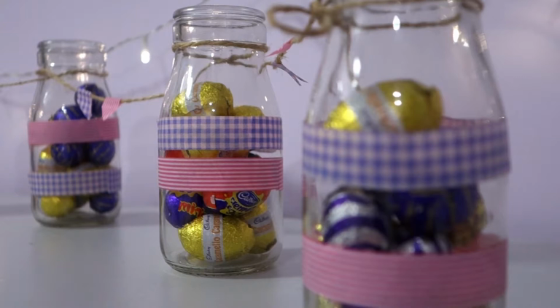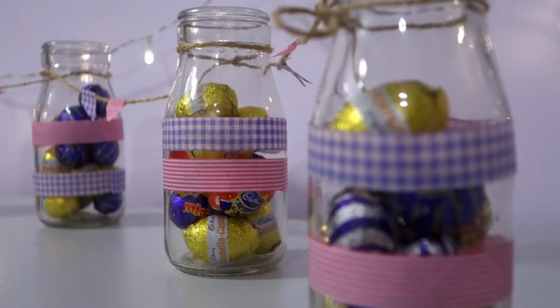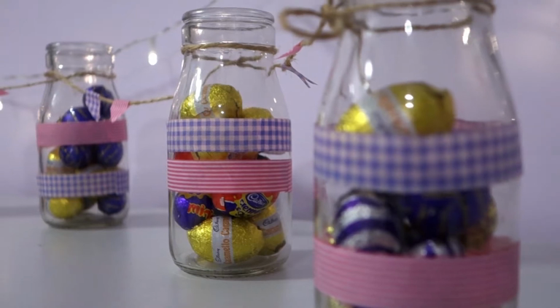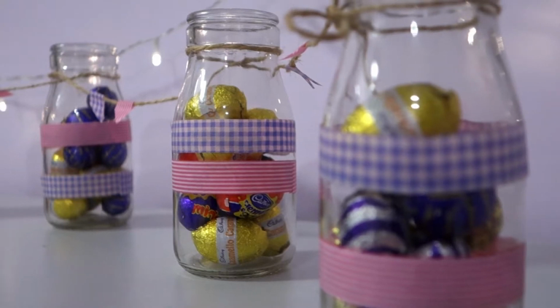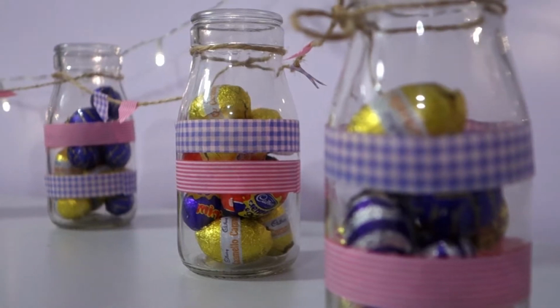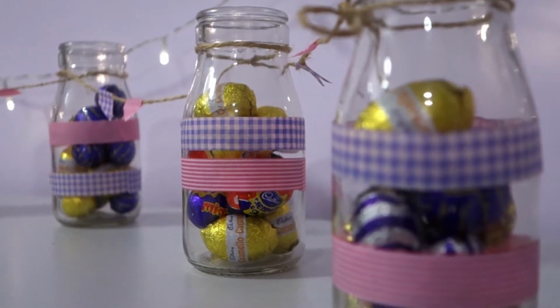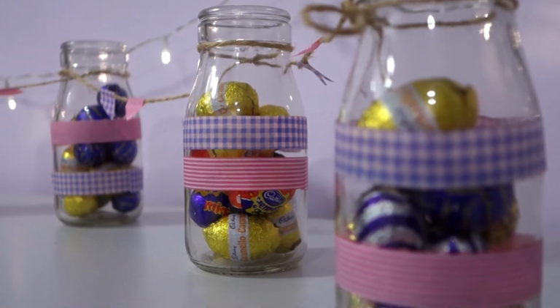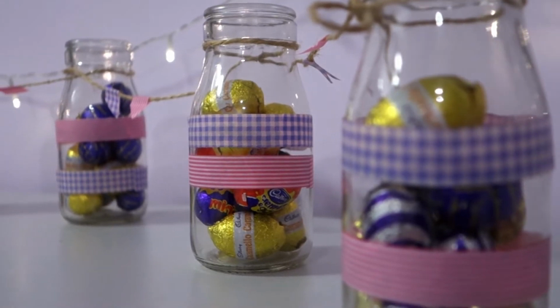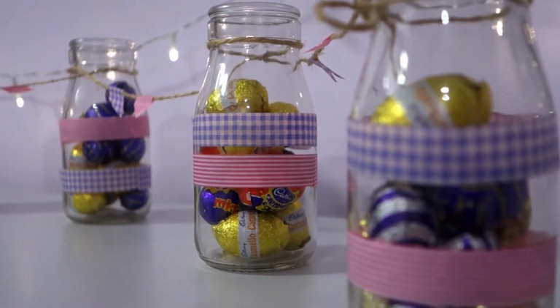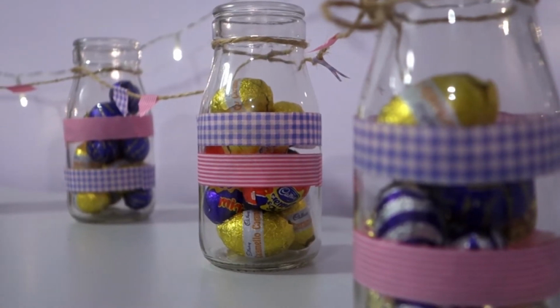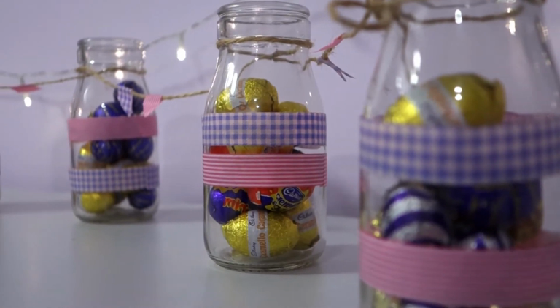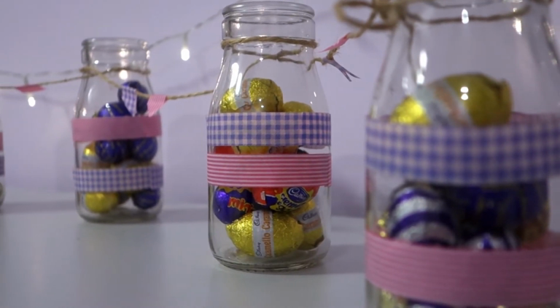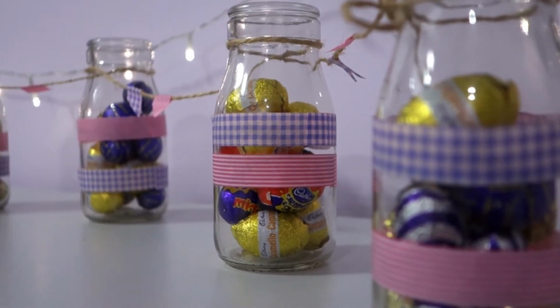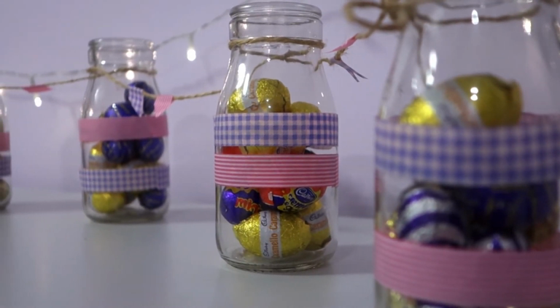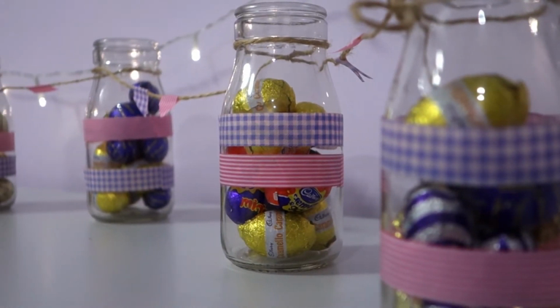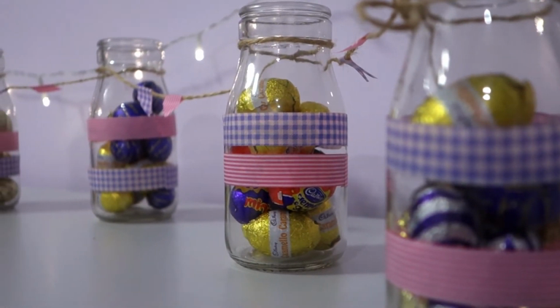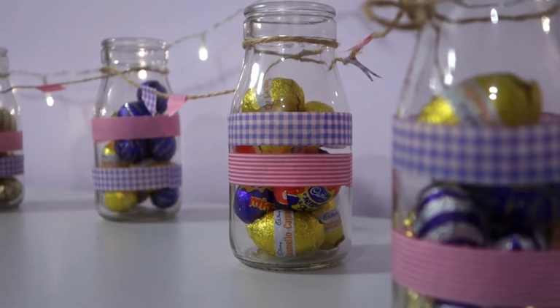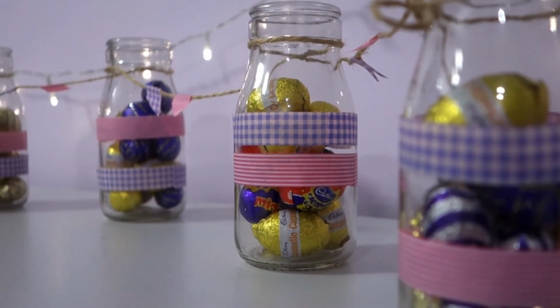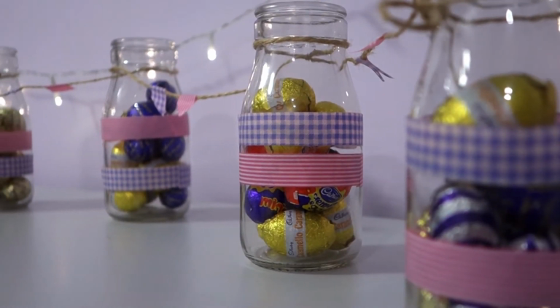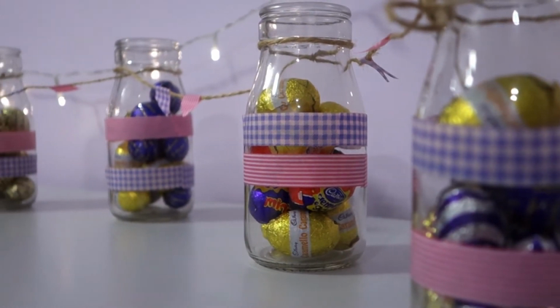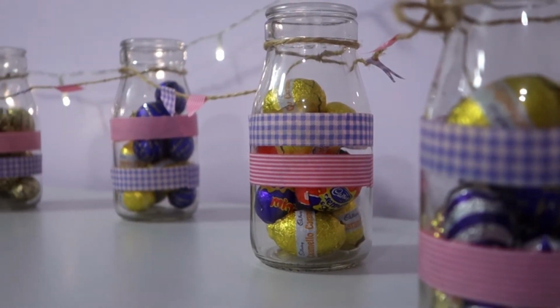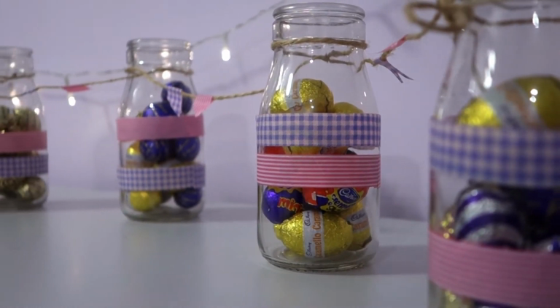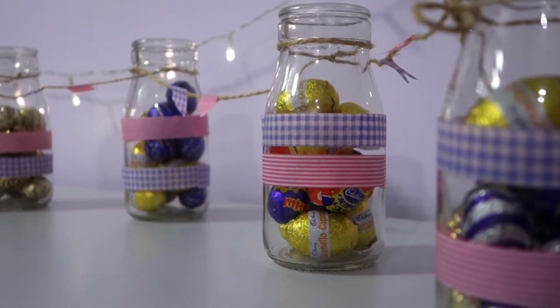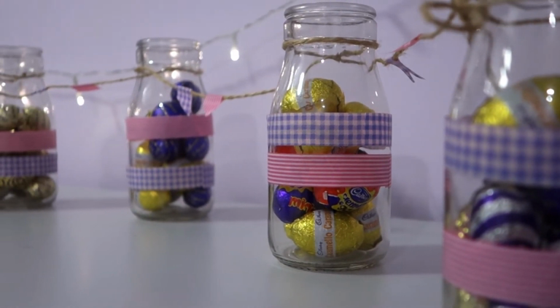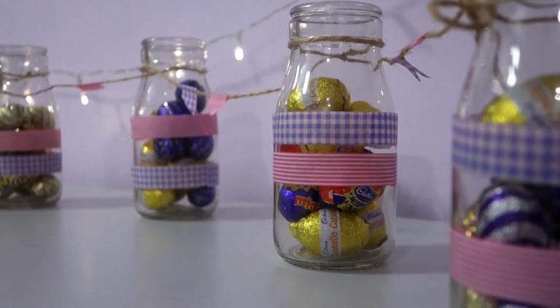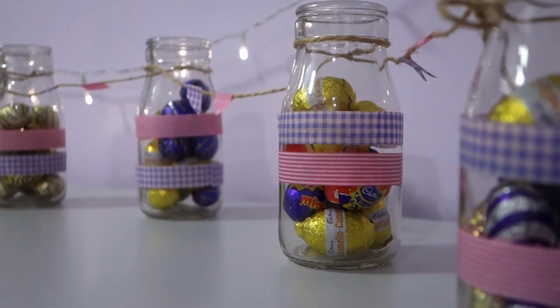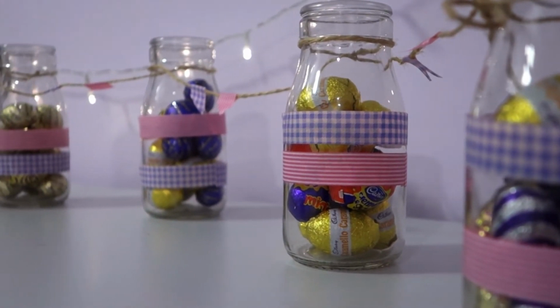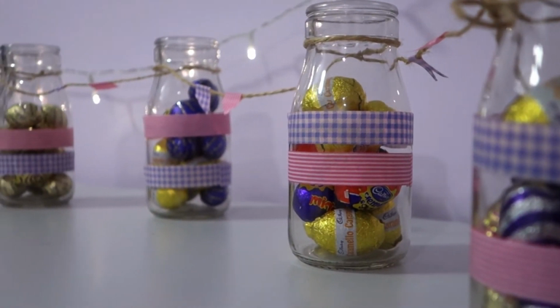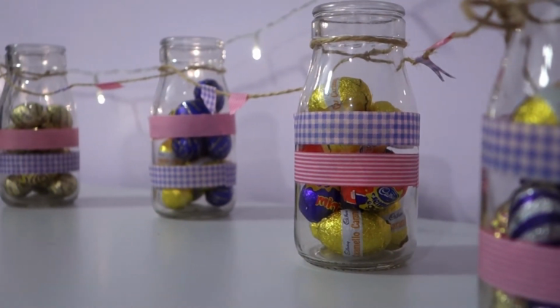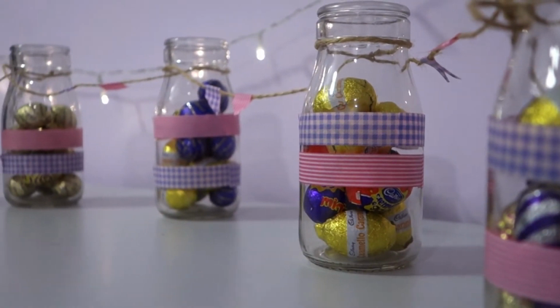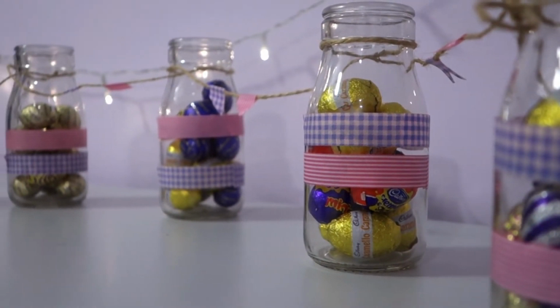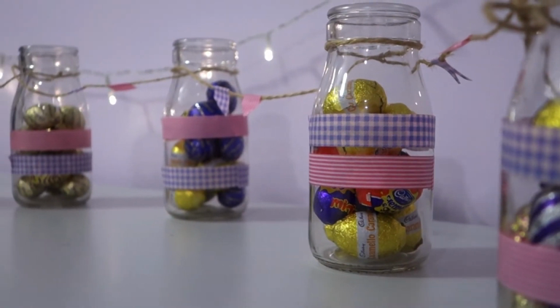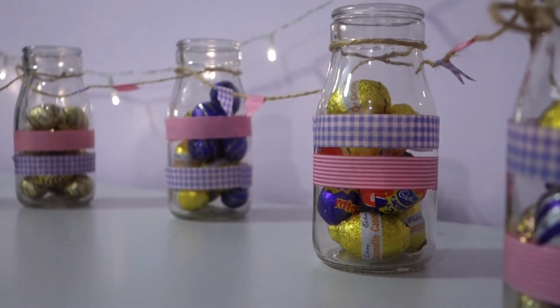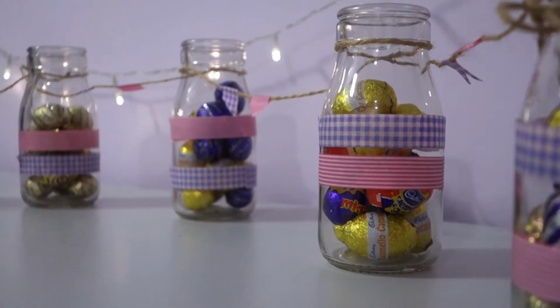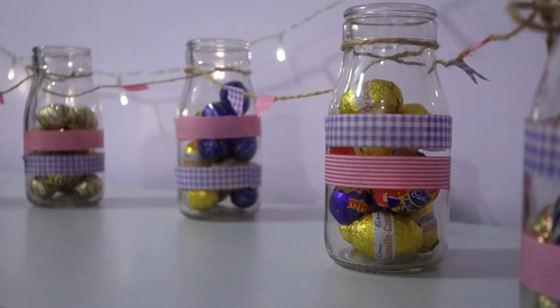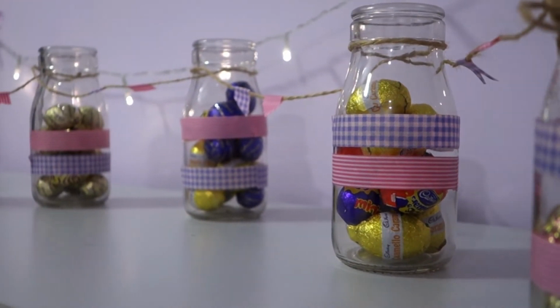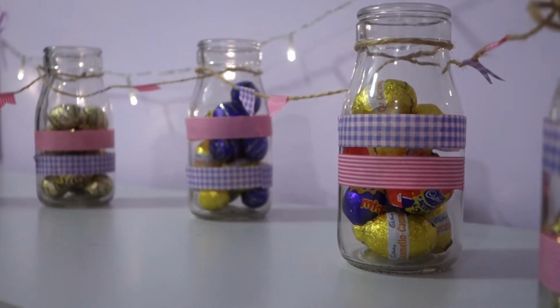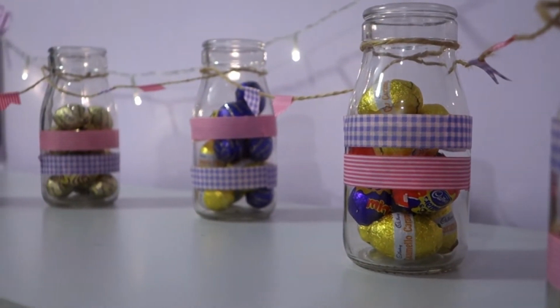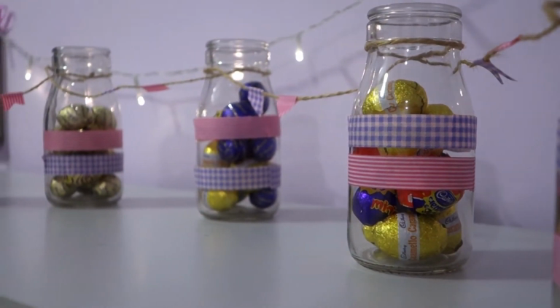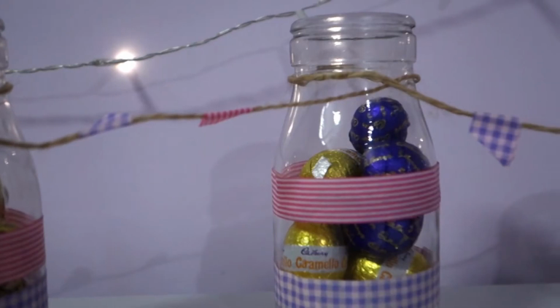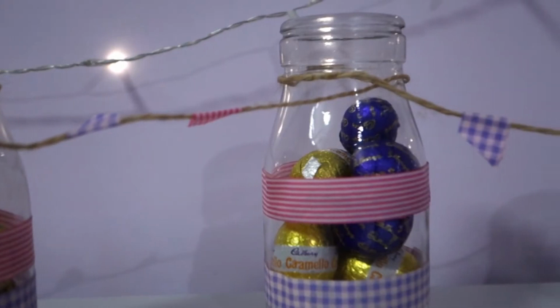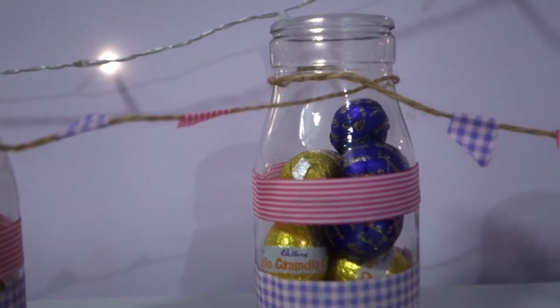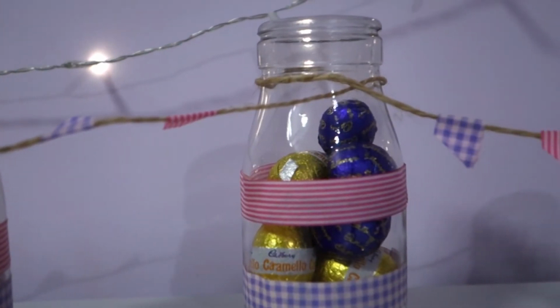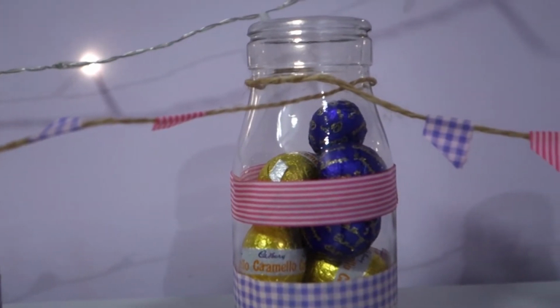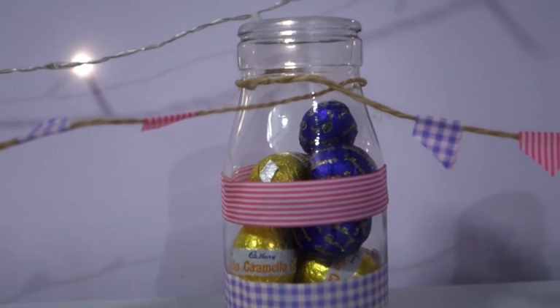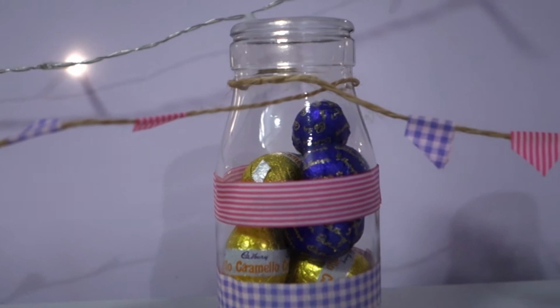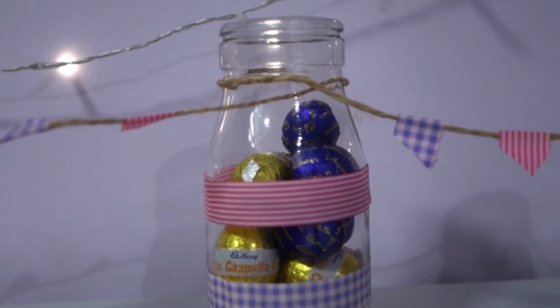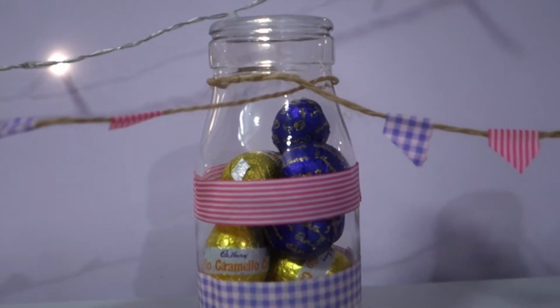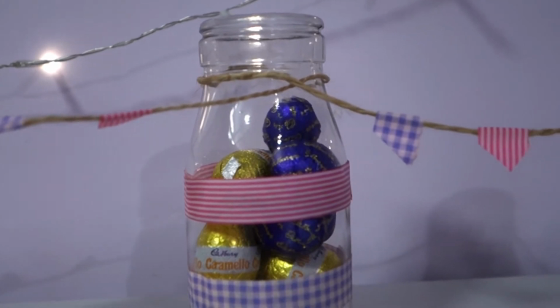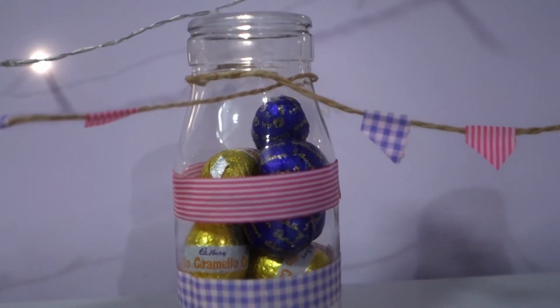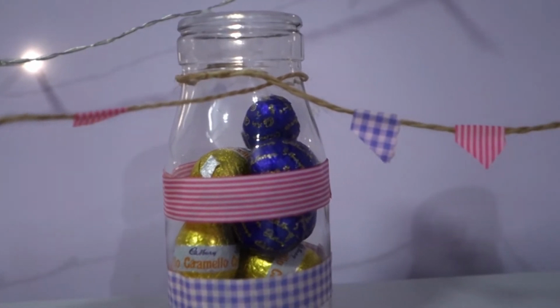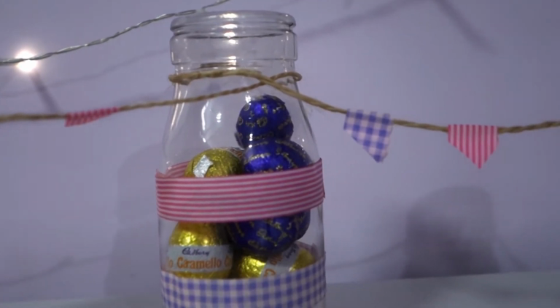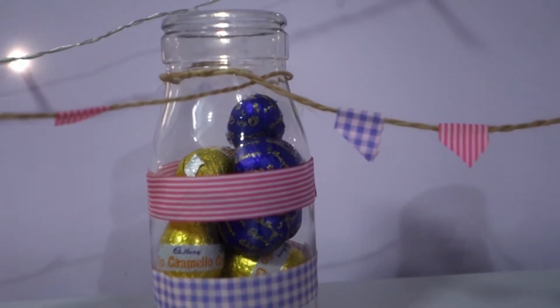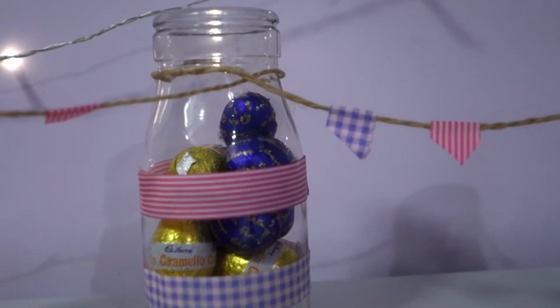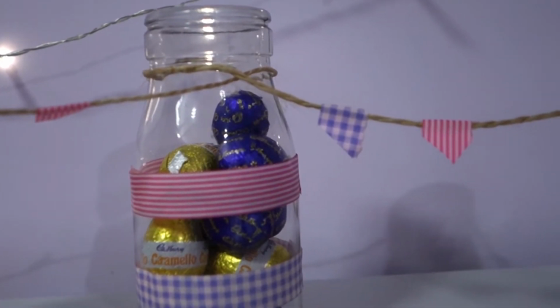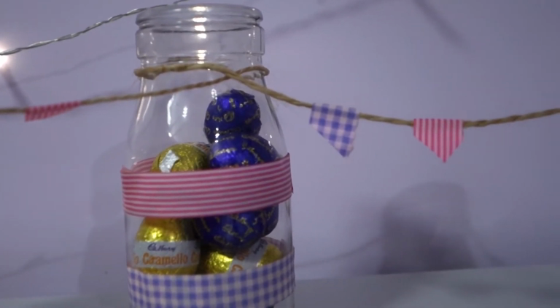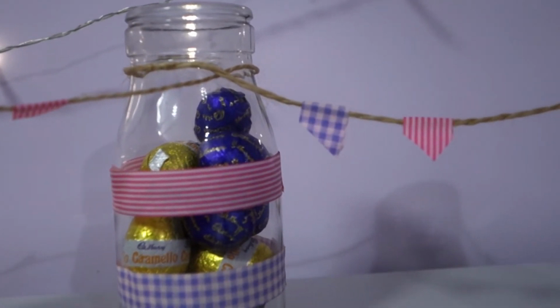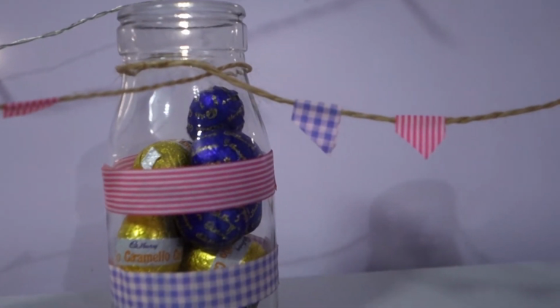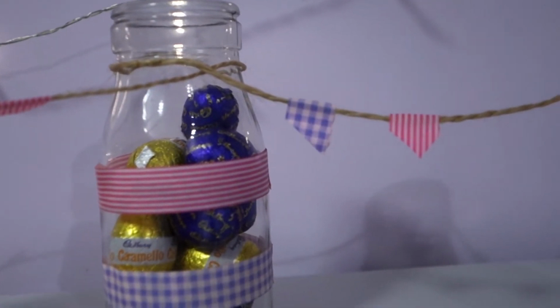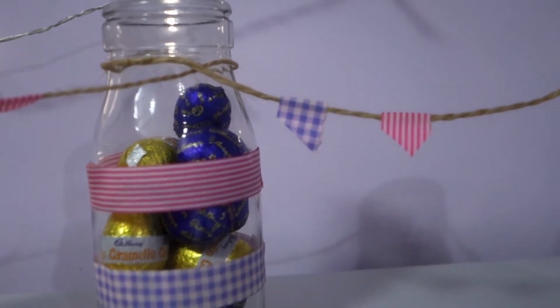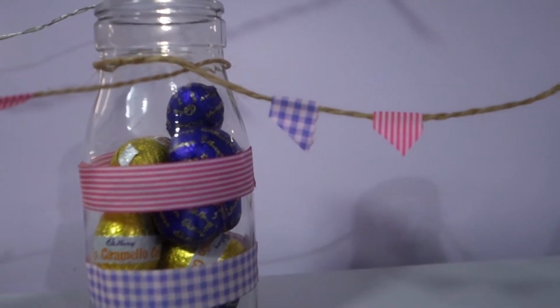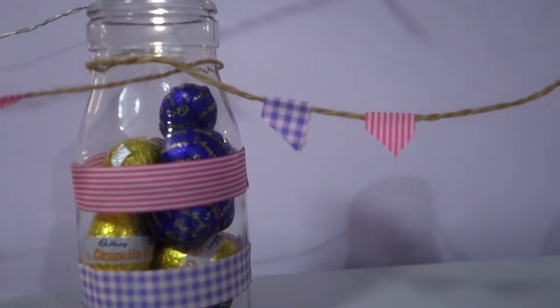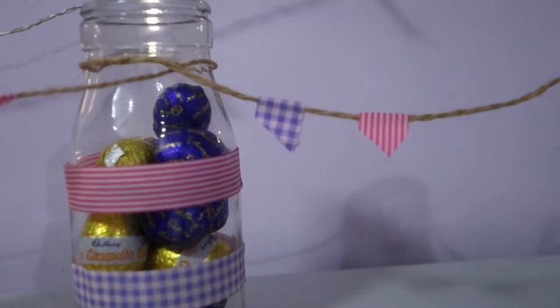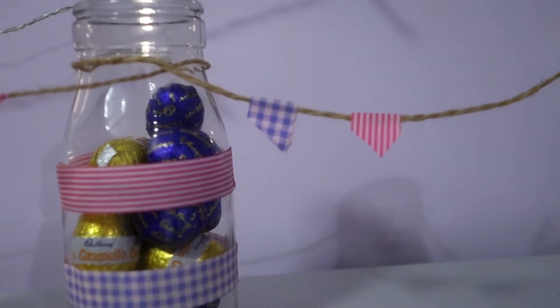Hello beautifuls! Happy Easter! I've got a really super quick and easy DIY for you — milk bottles with bunting.